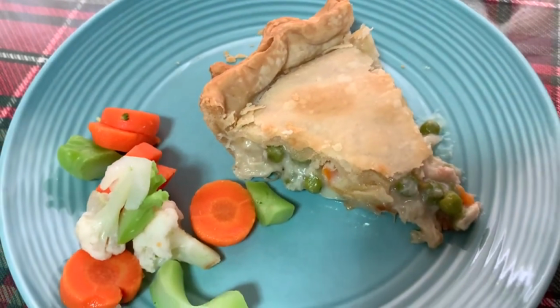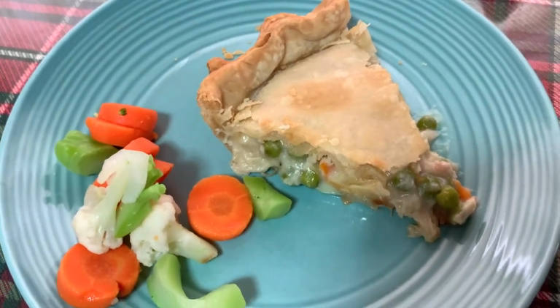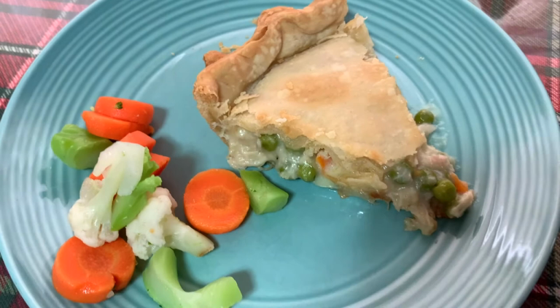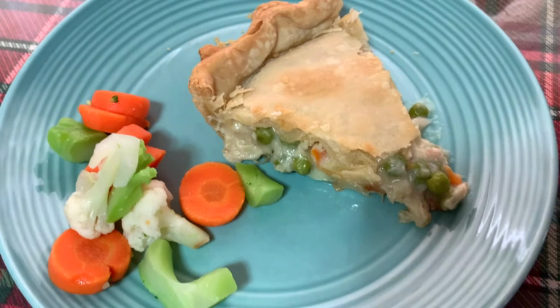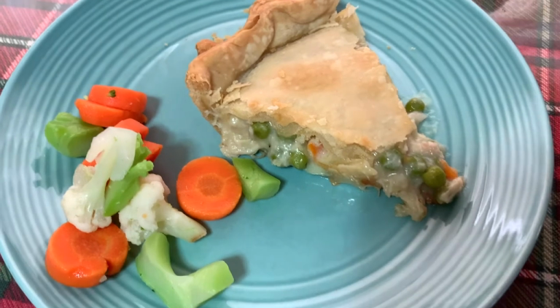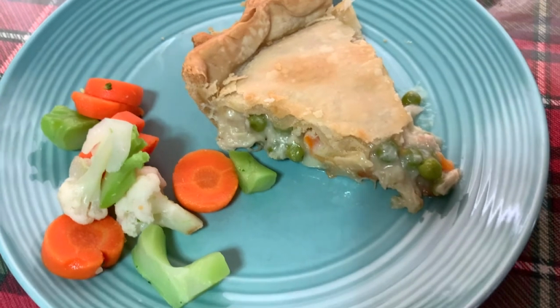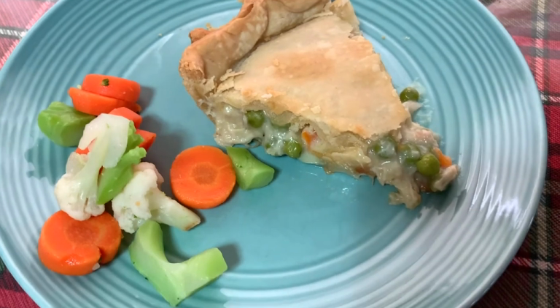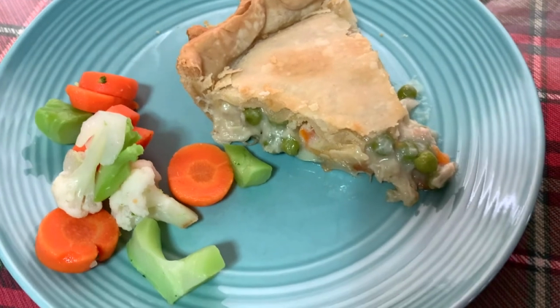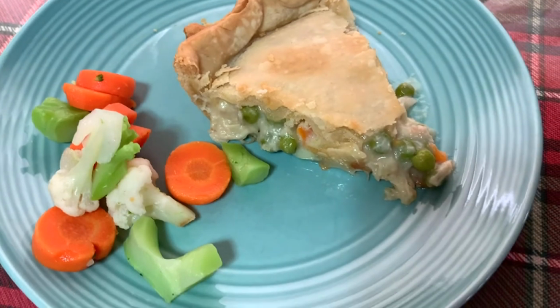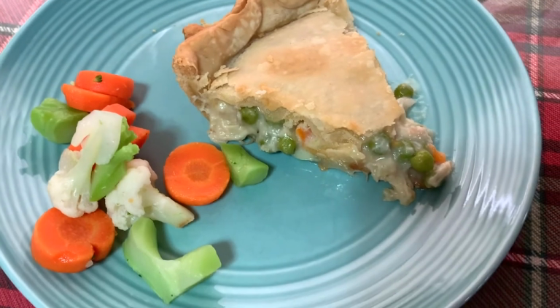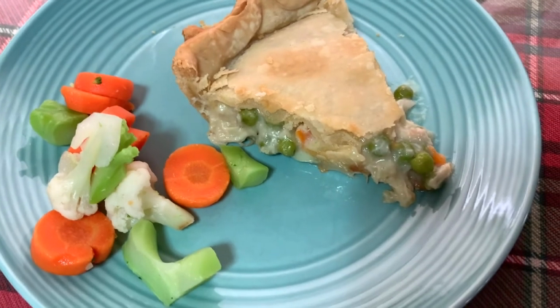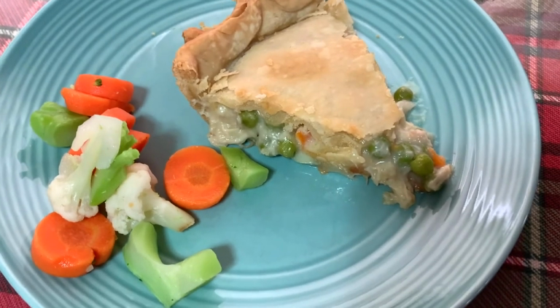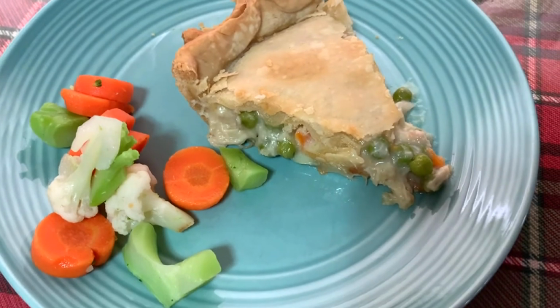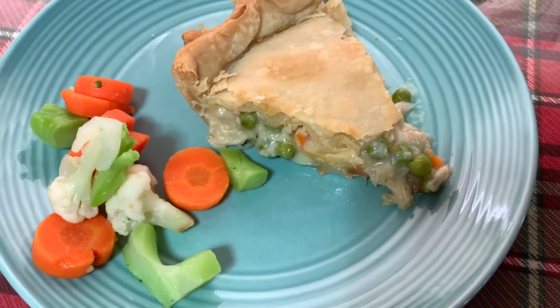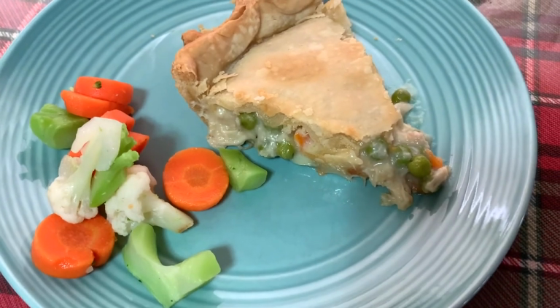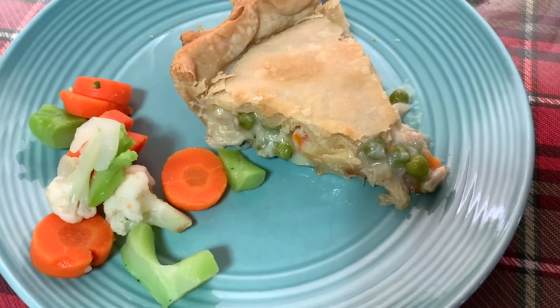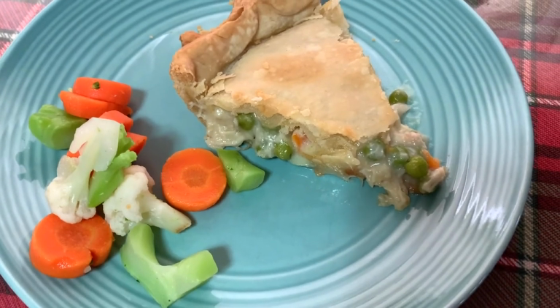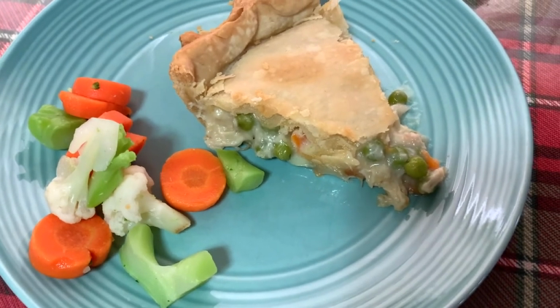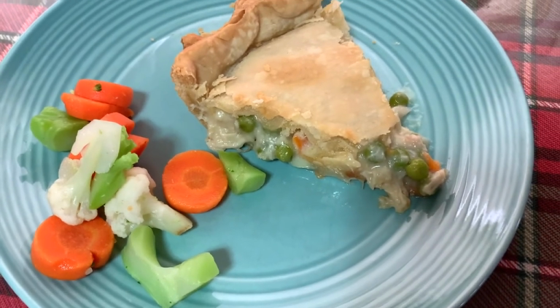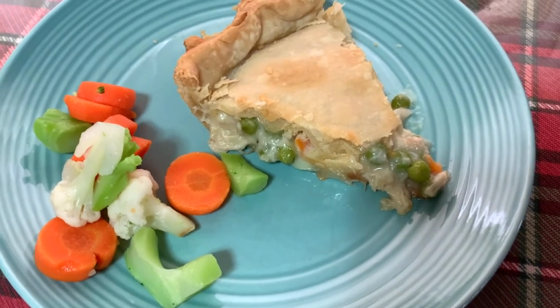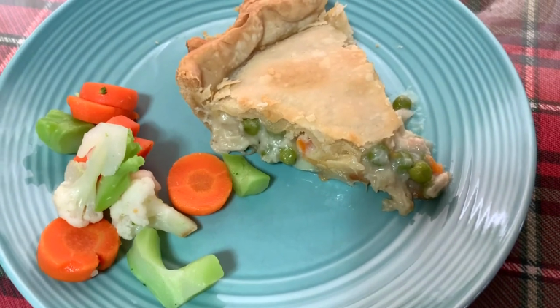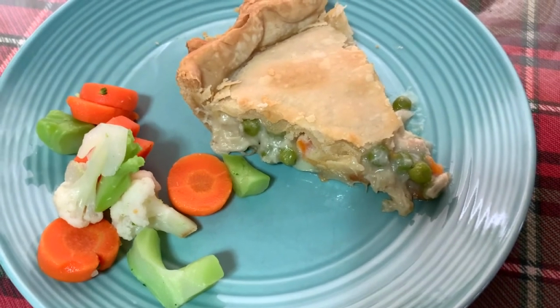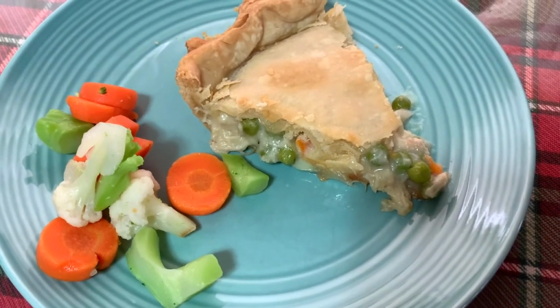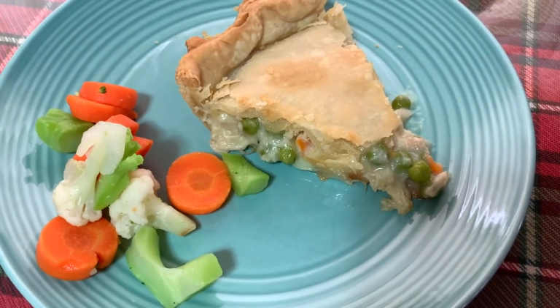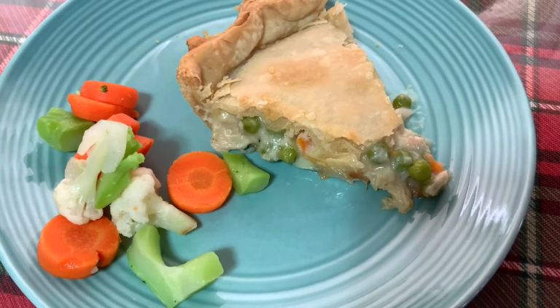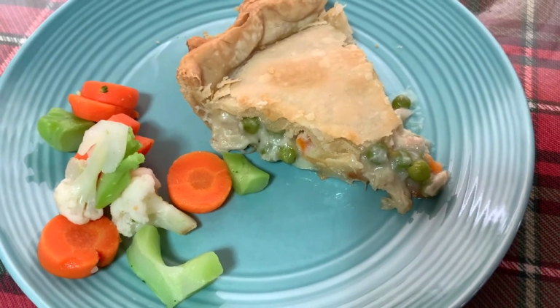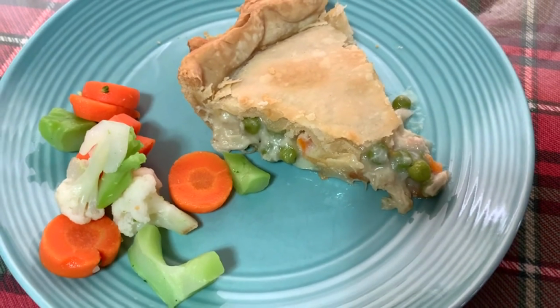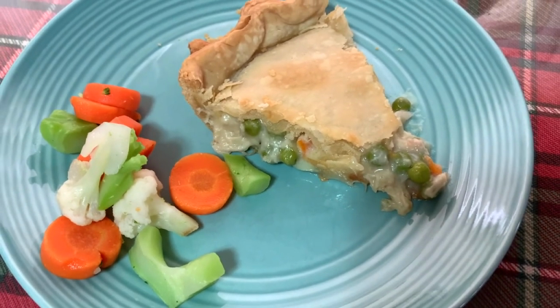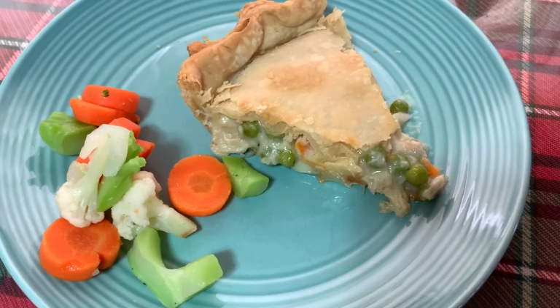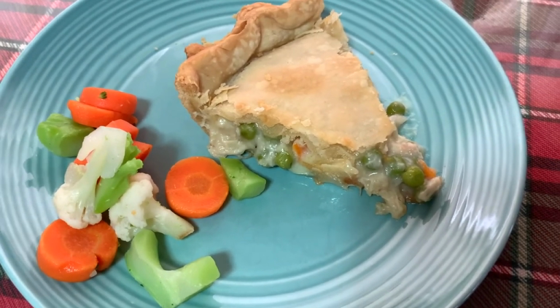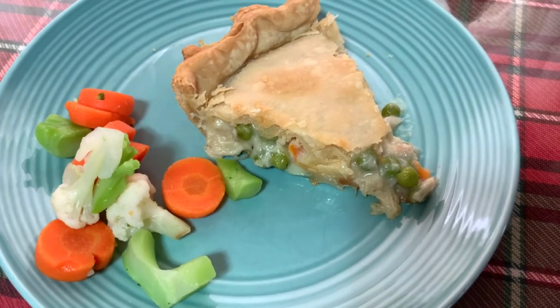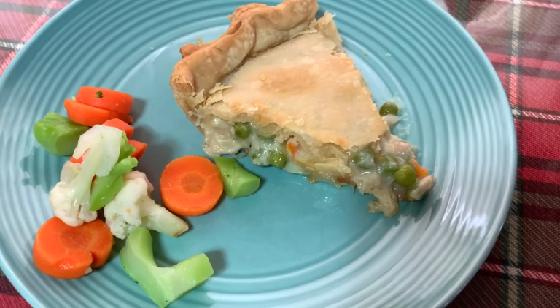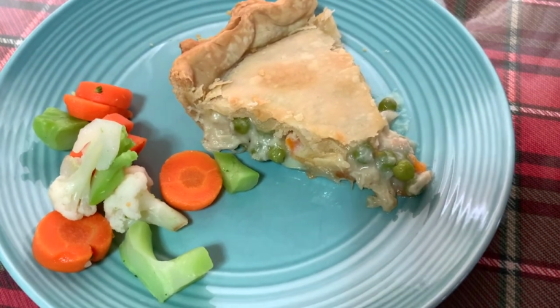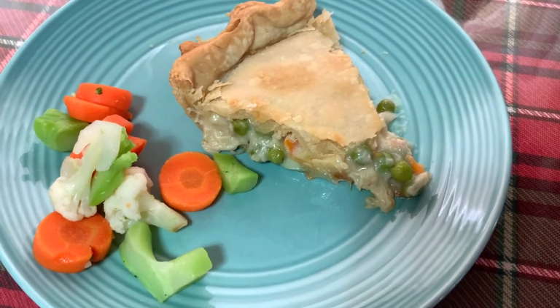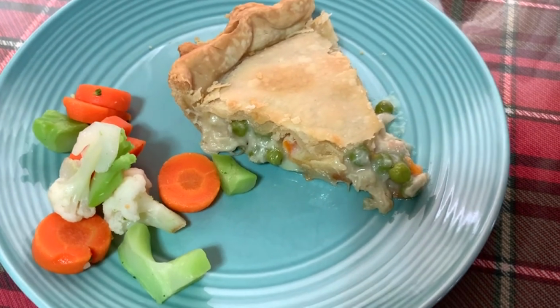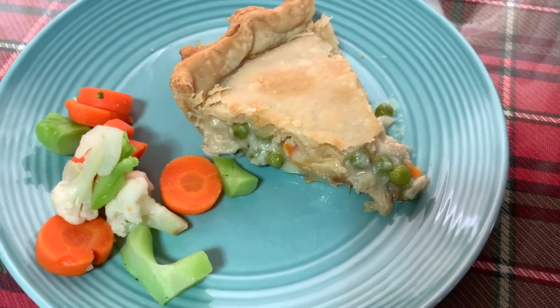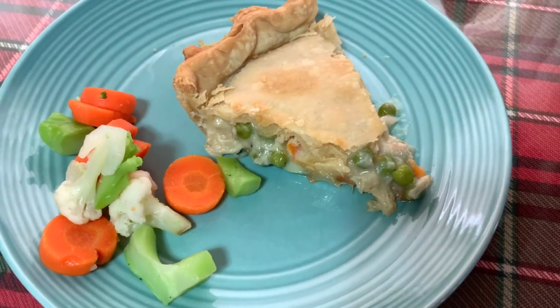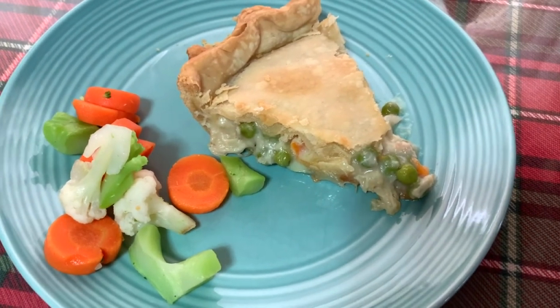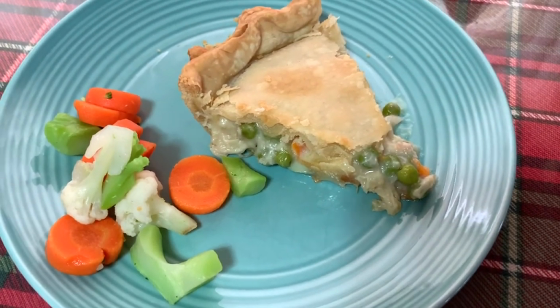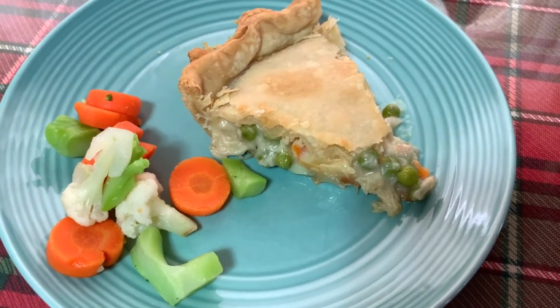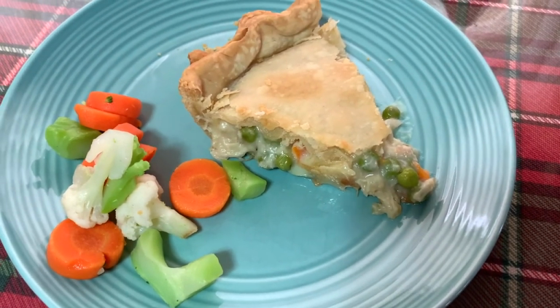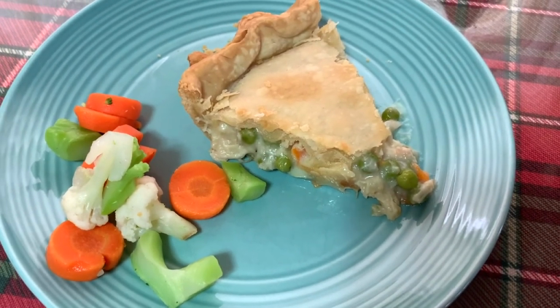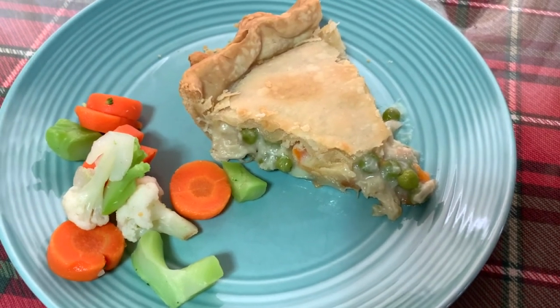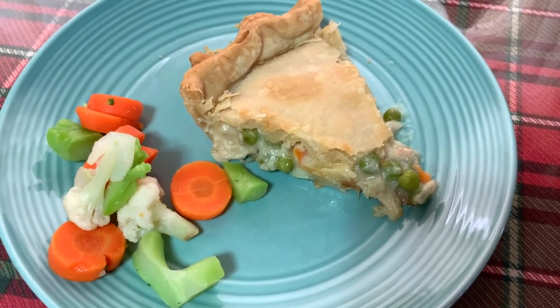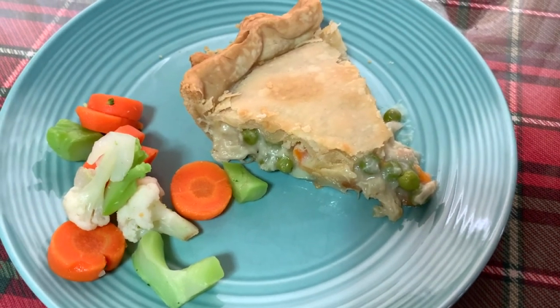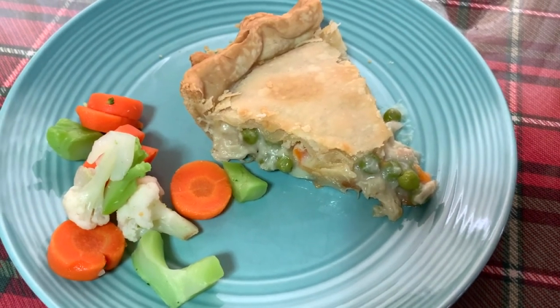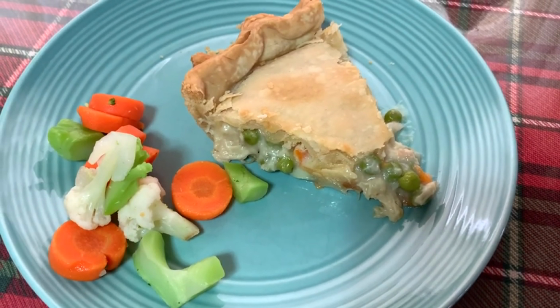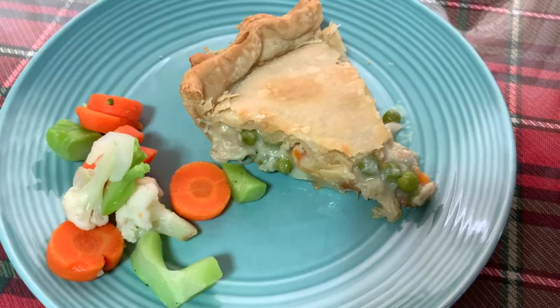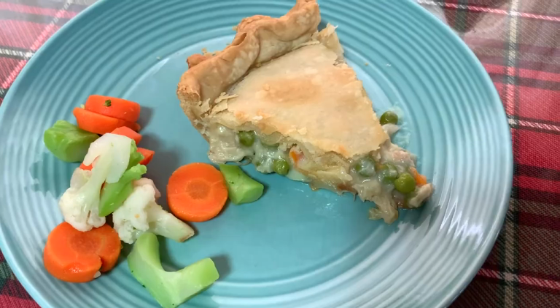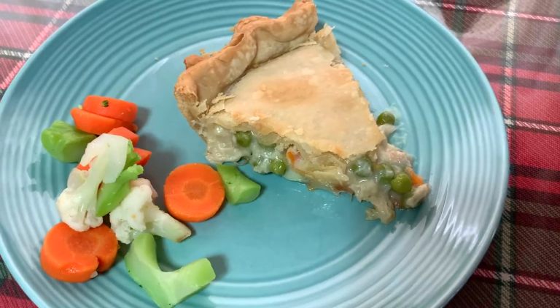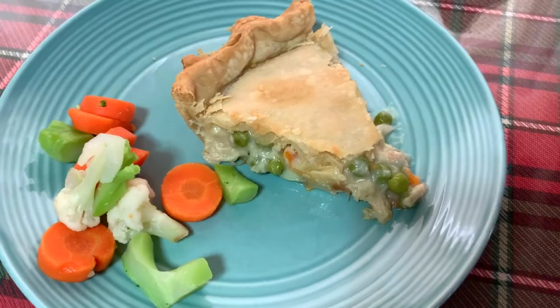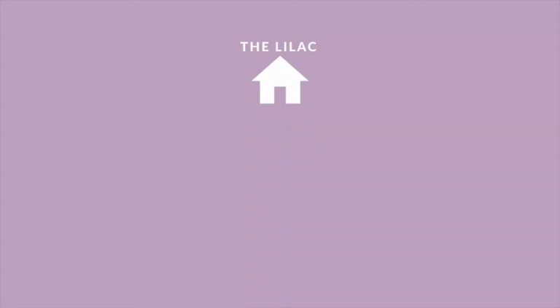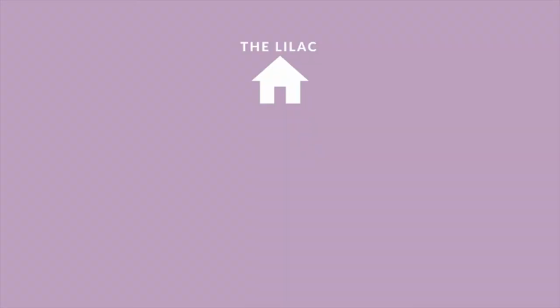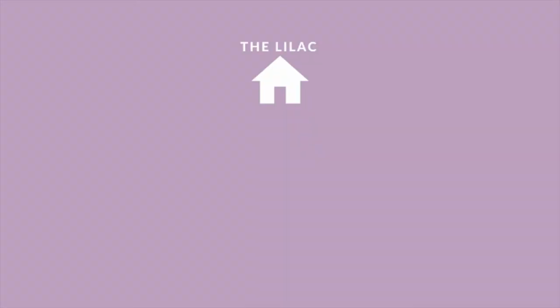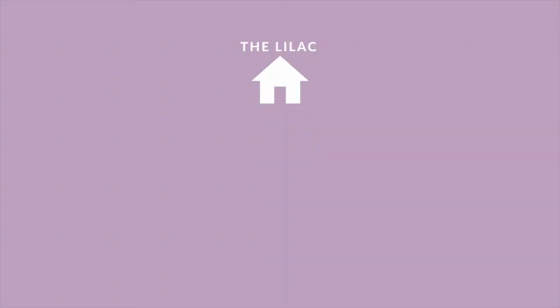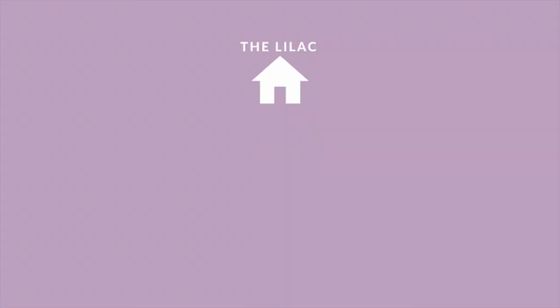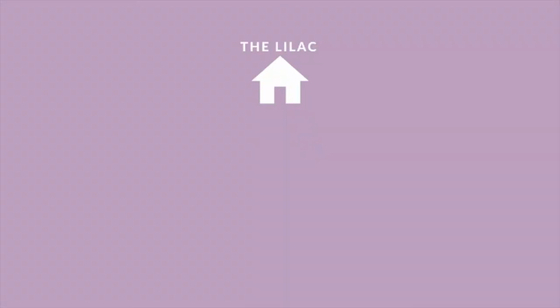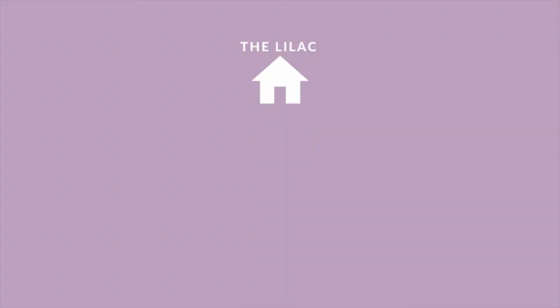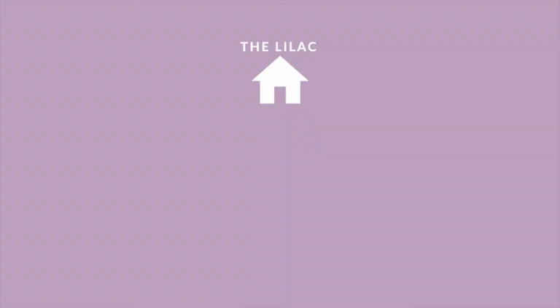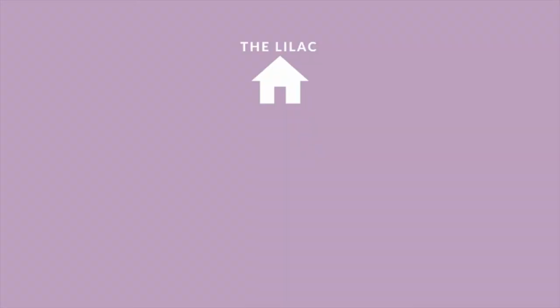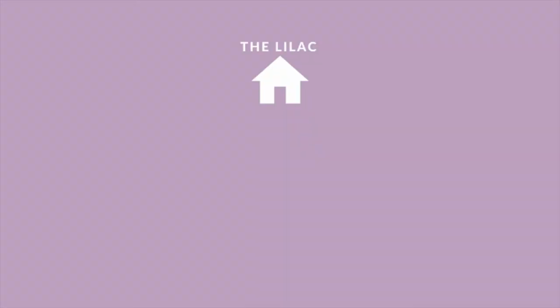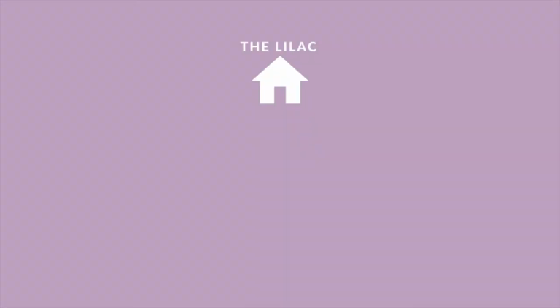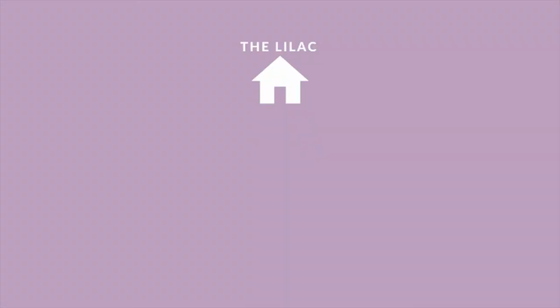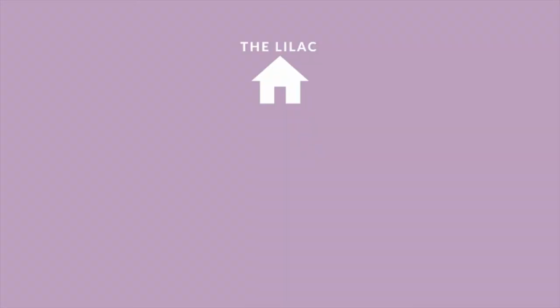Let me know if you end up making this recipe — it would mean so much to me. Thank you once again for watching. See you next time.